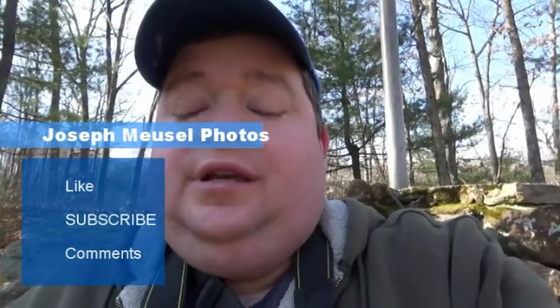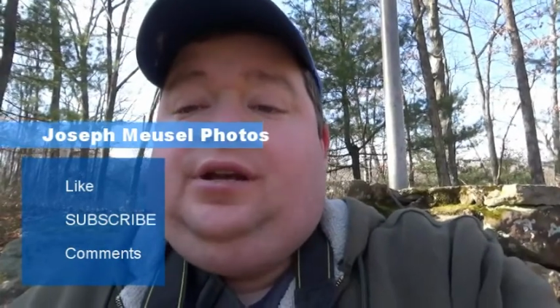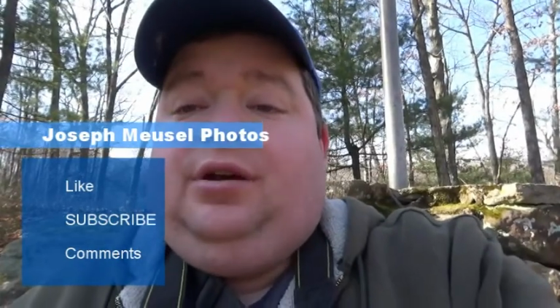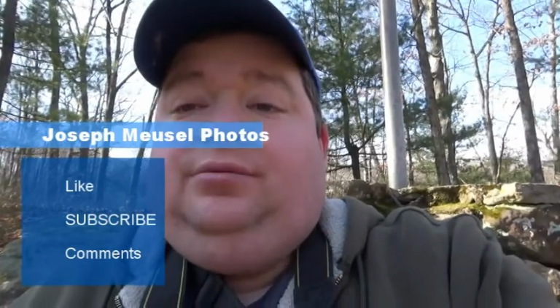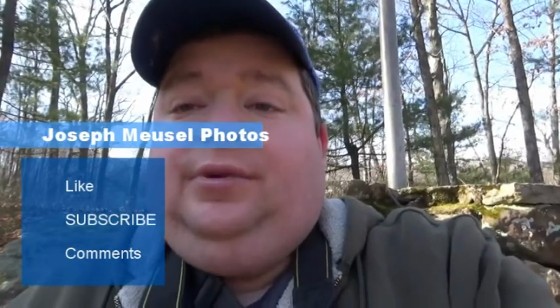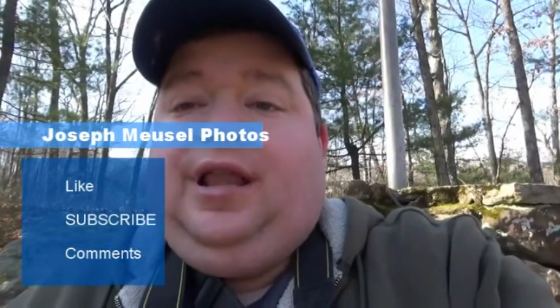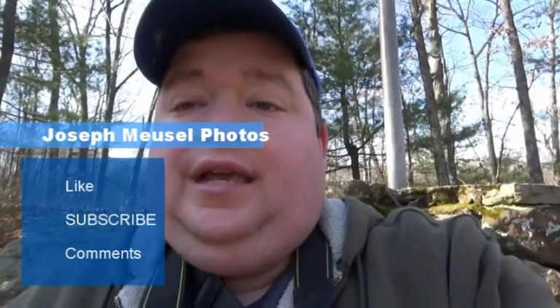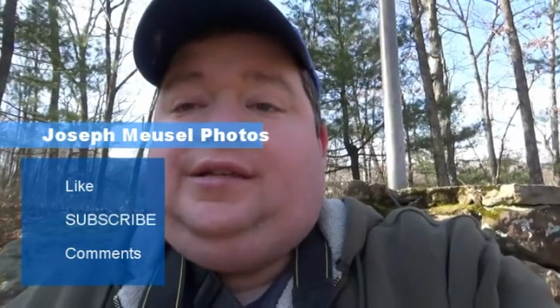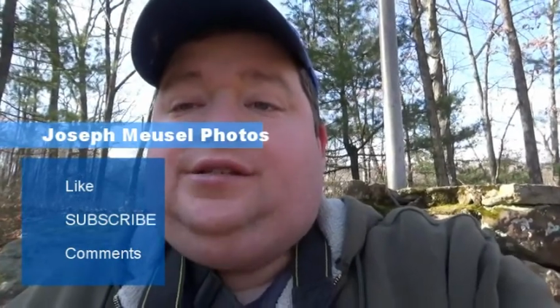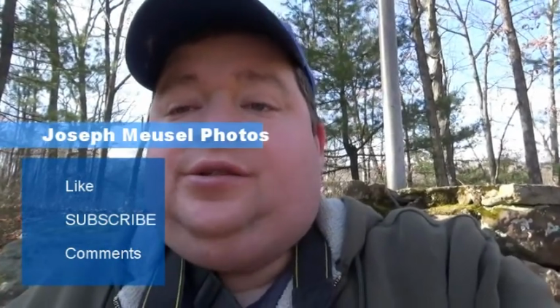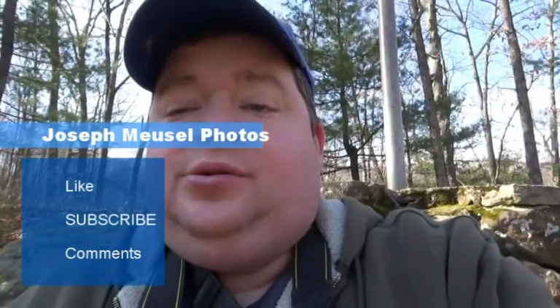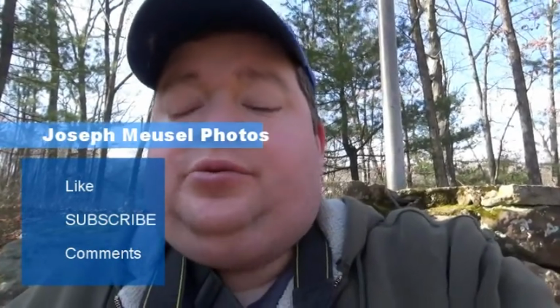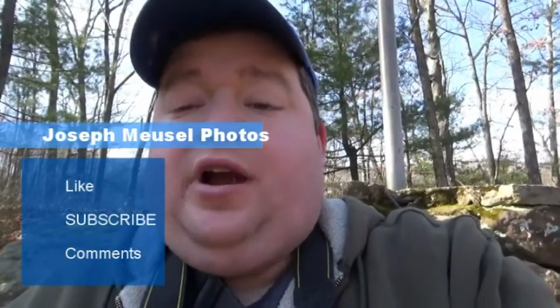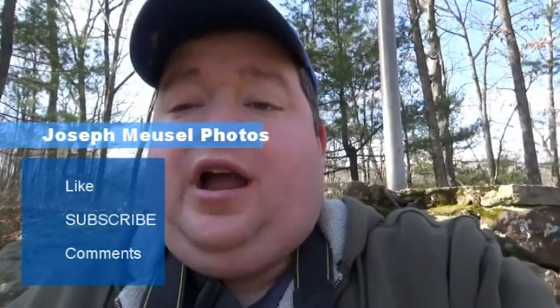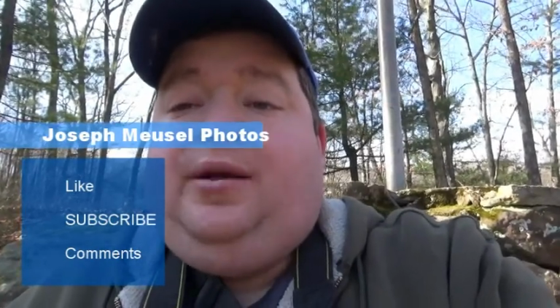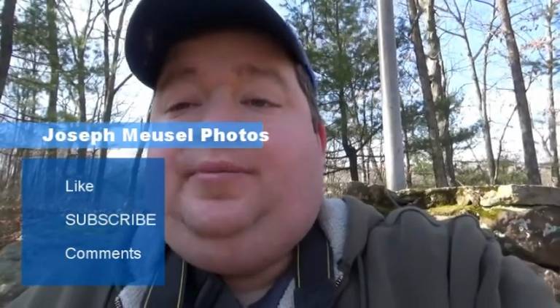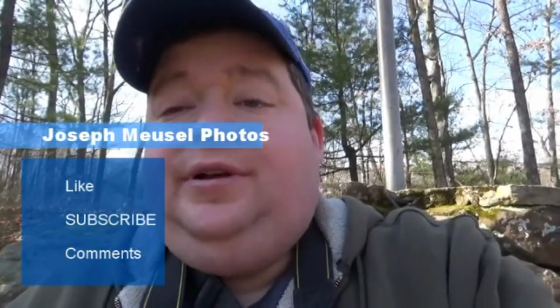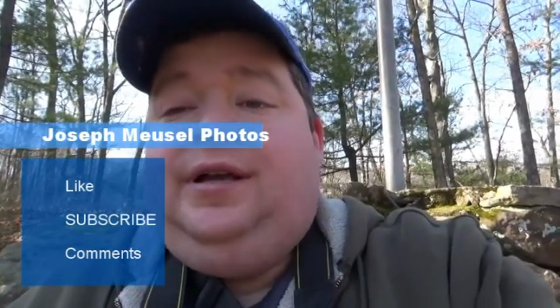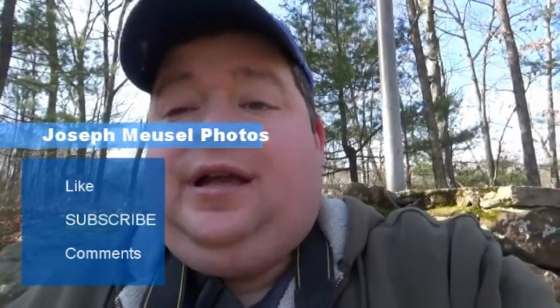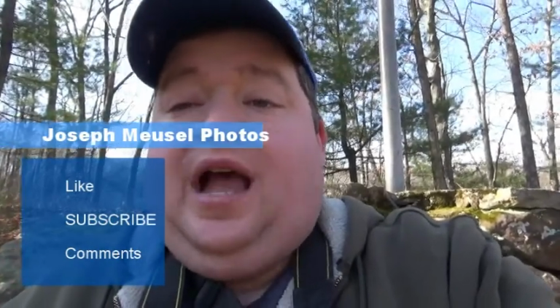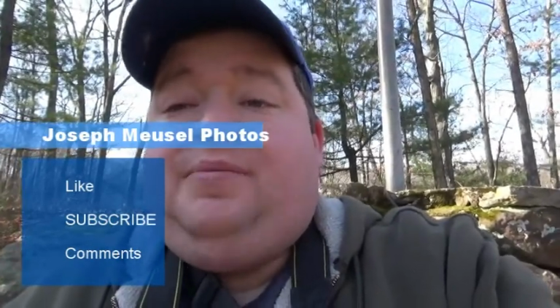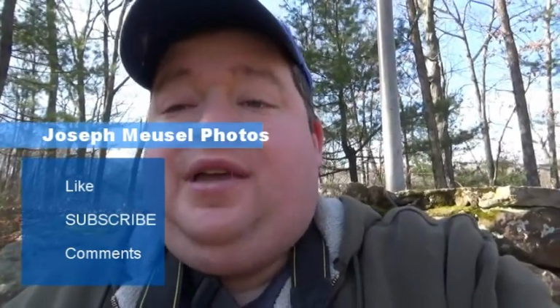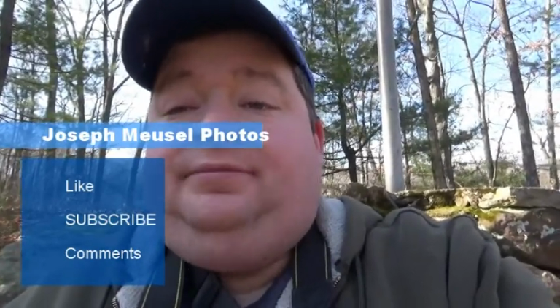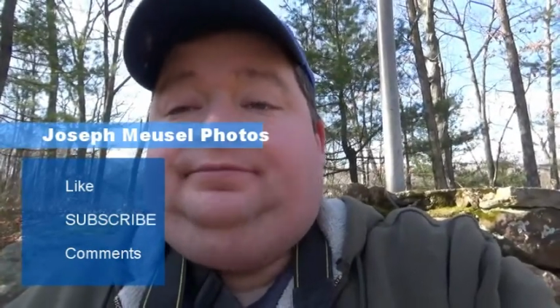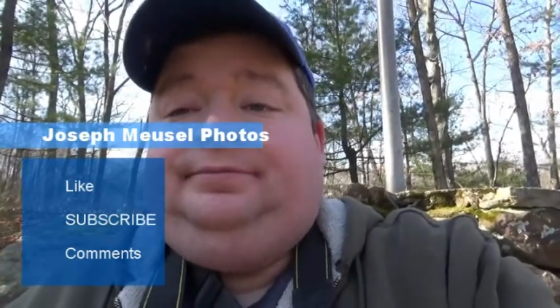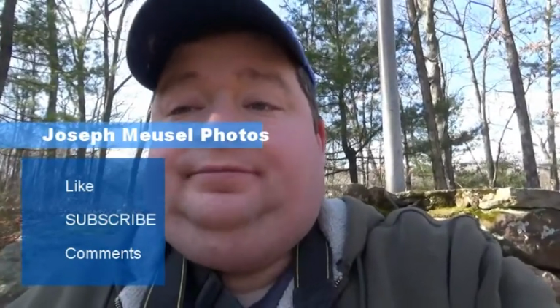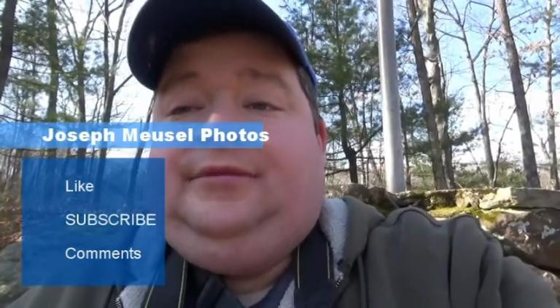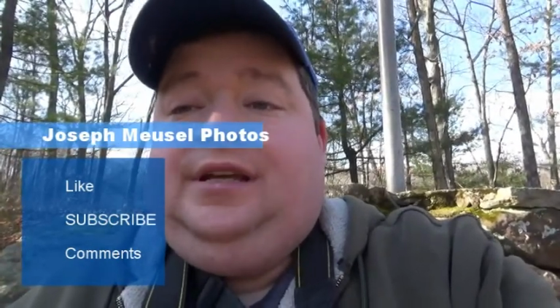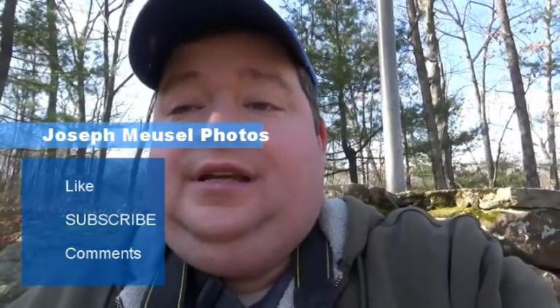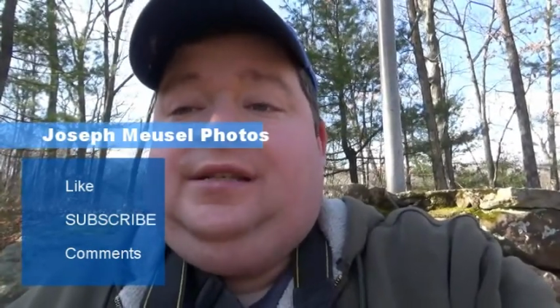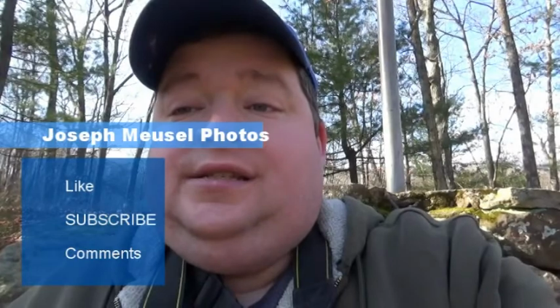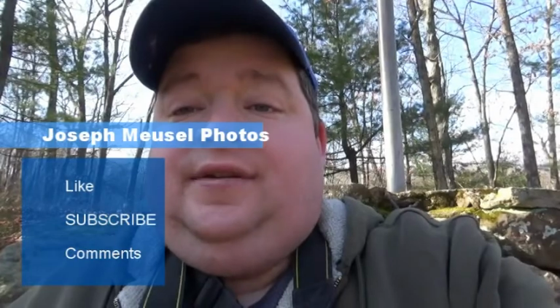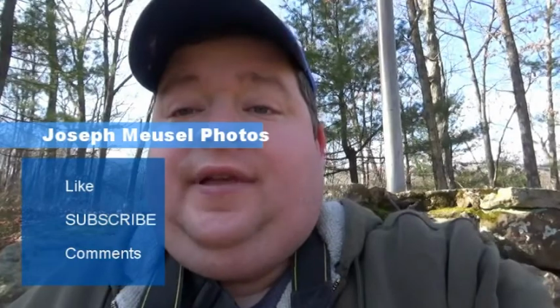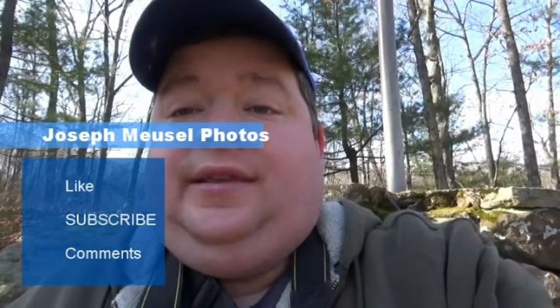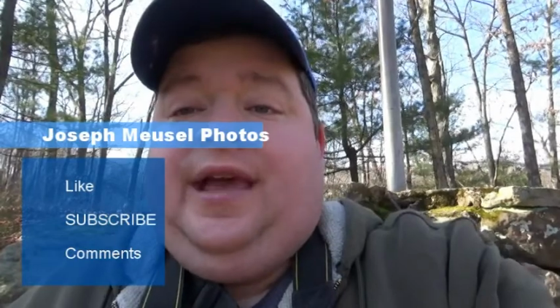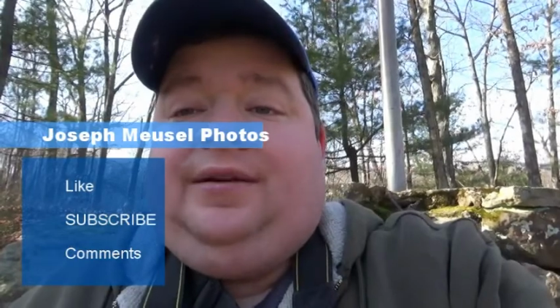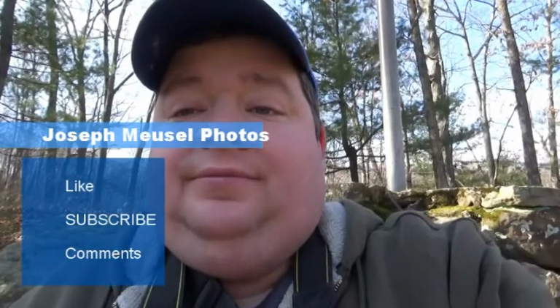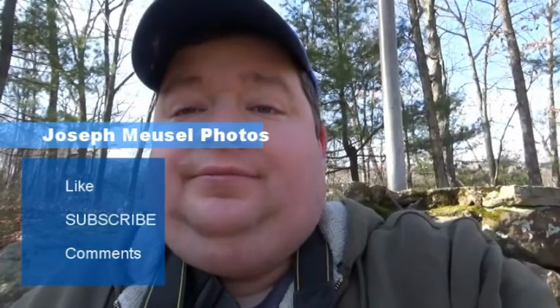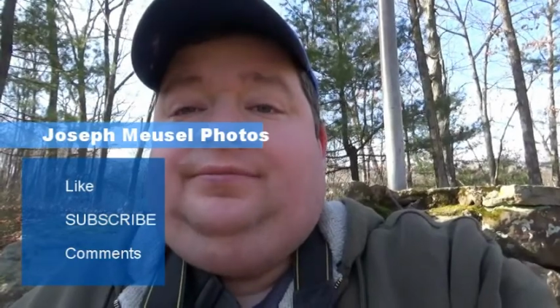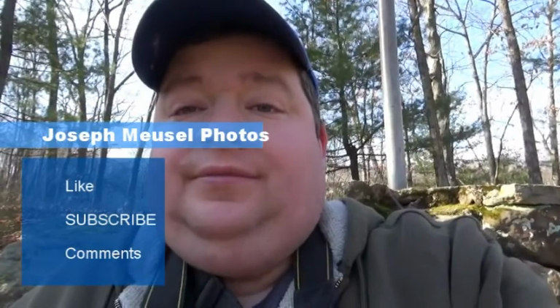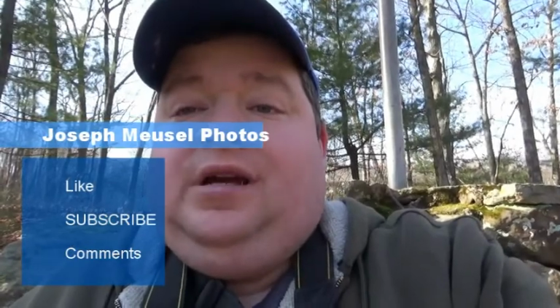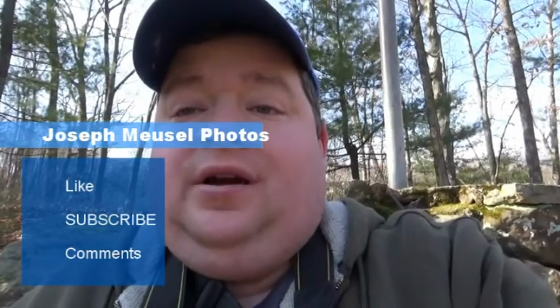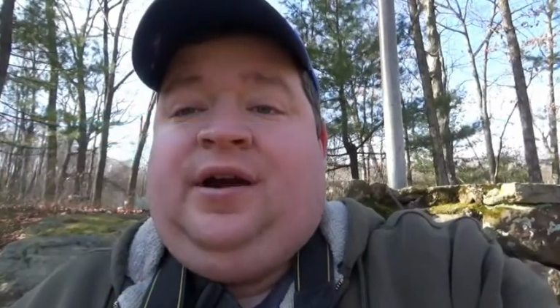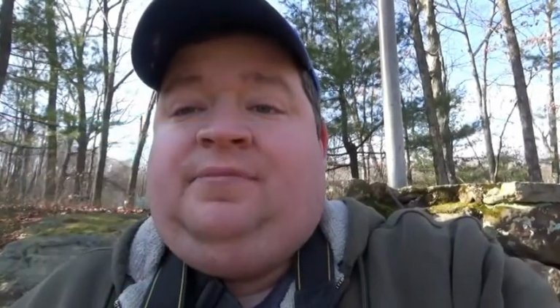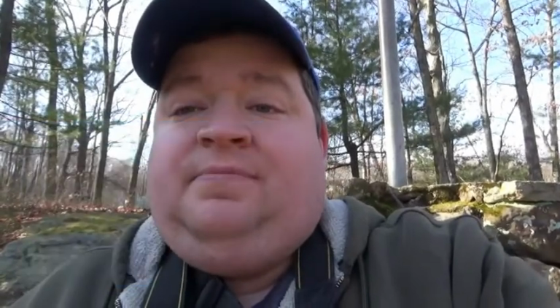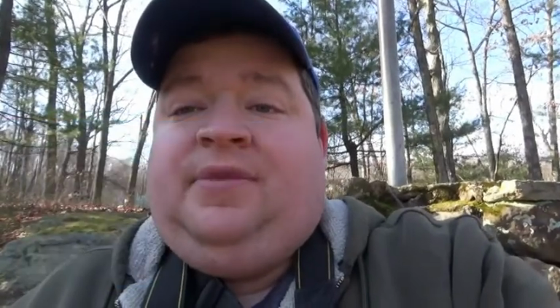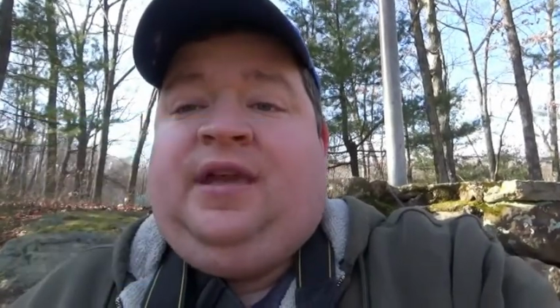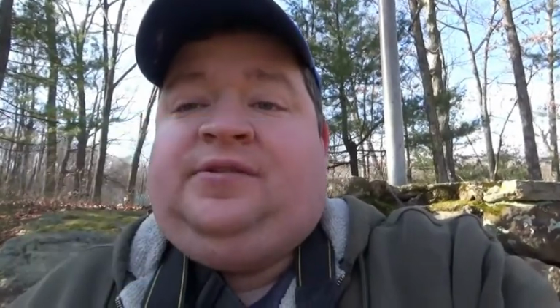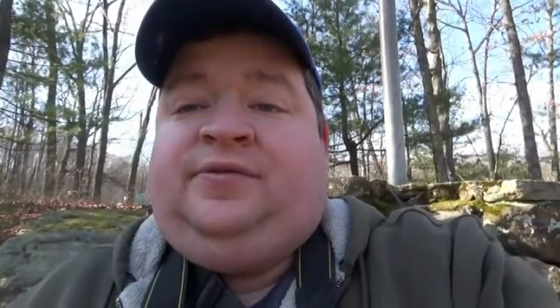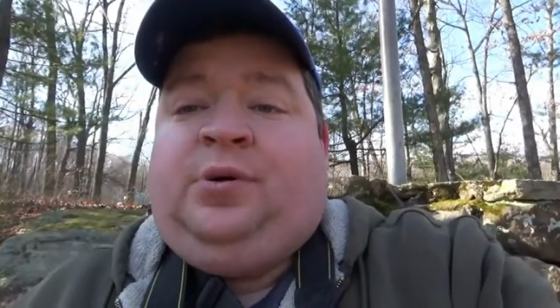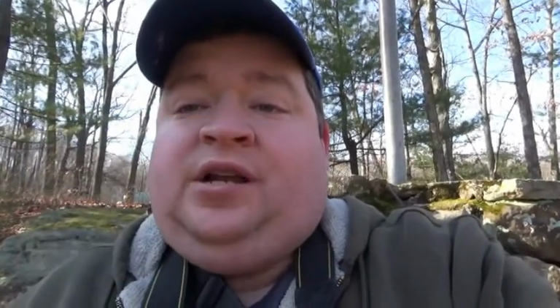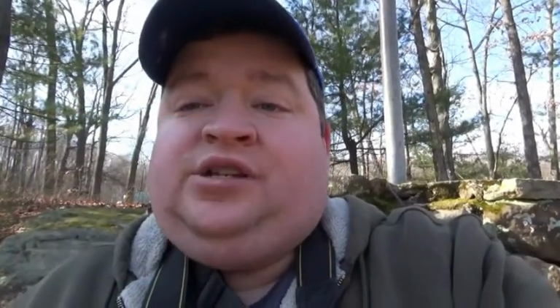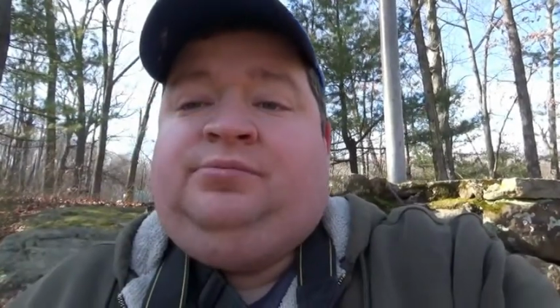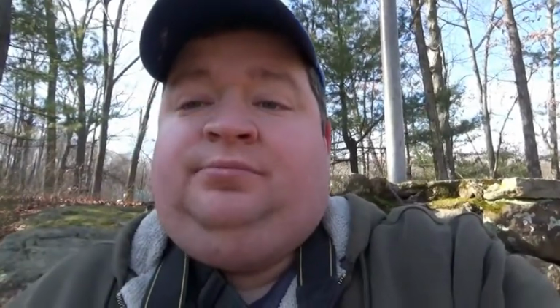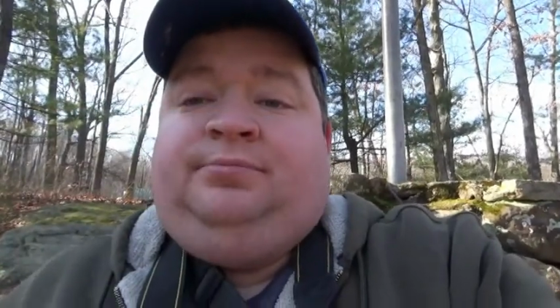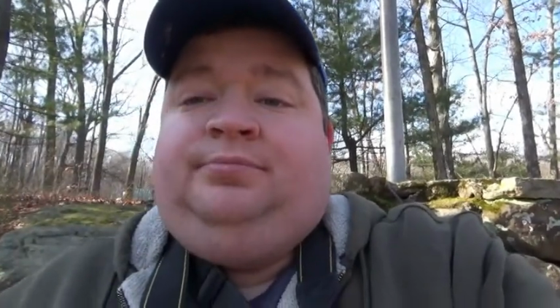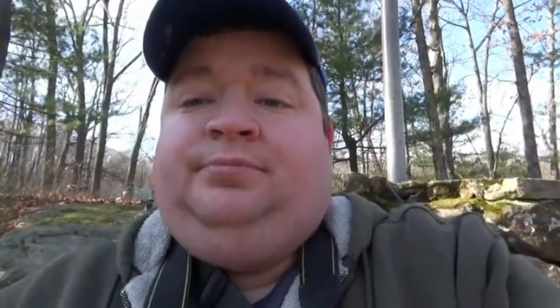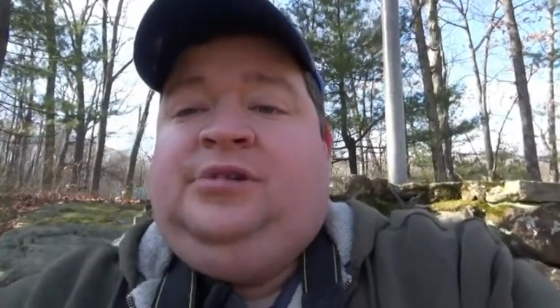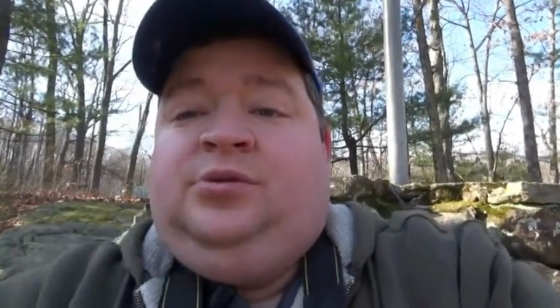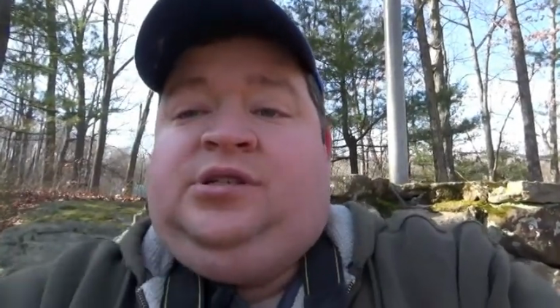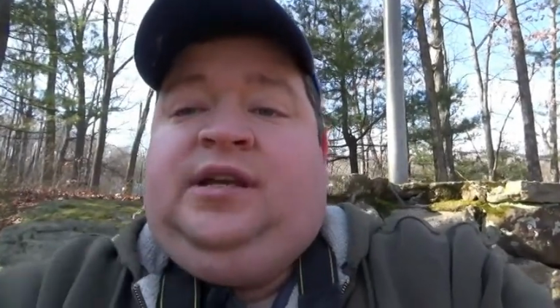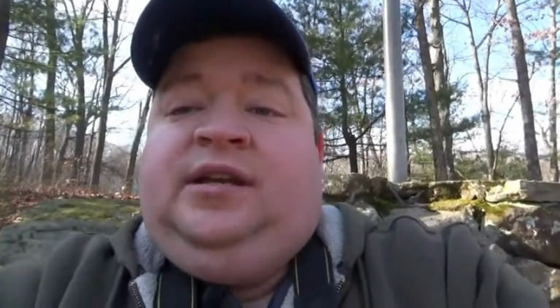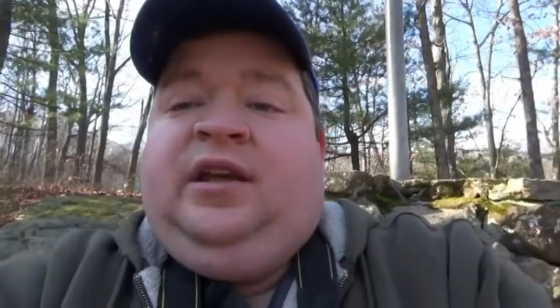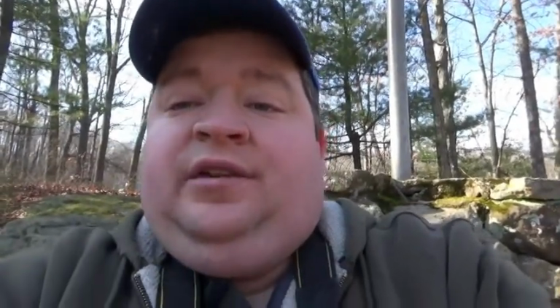Thanks for watching — like, subscribe, comment. Alright, thanks for watching. See you in another one.